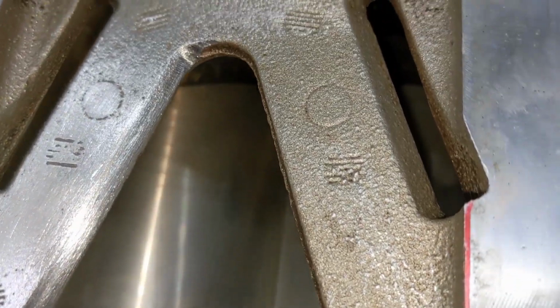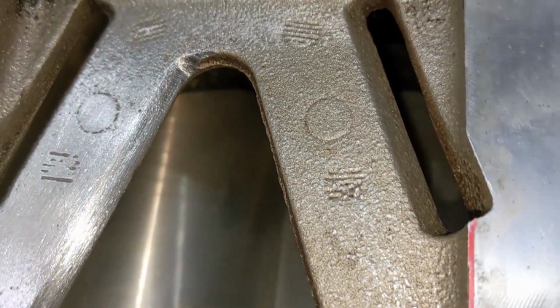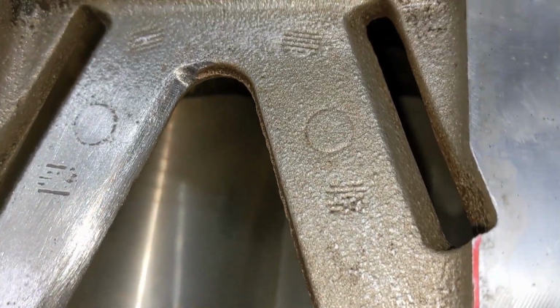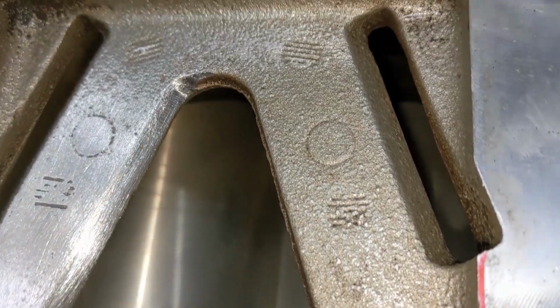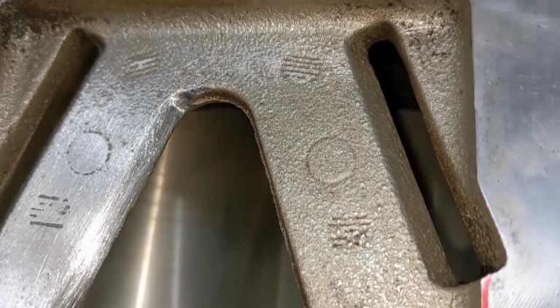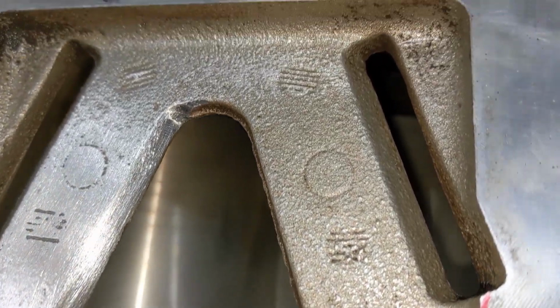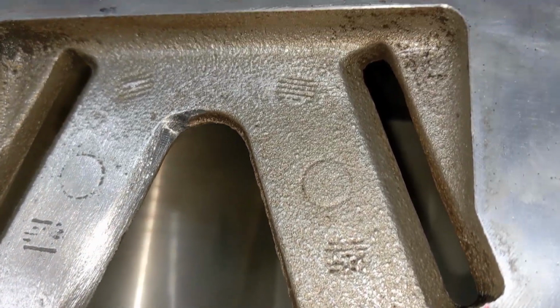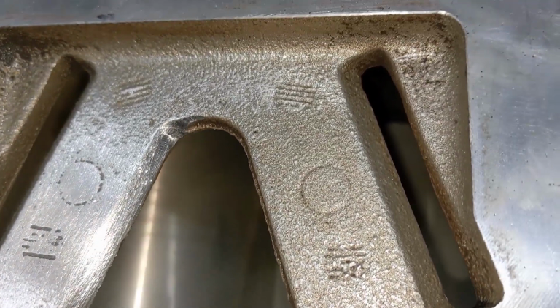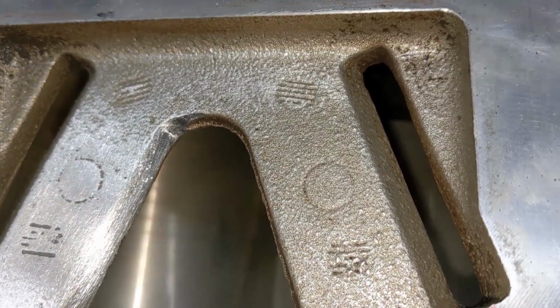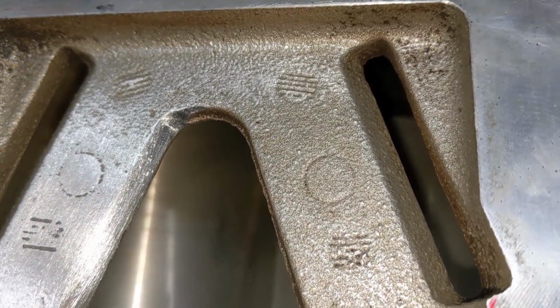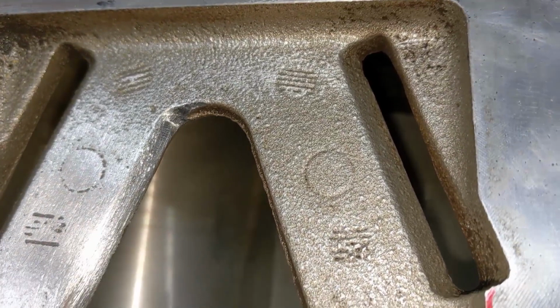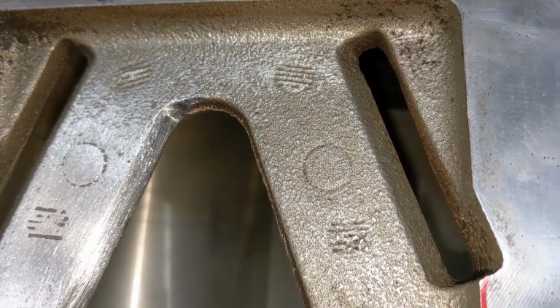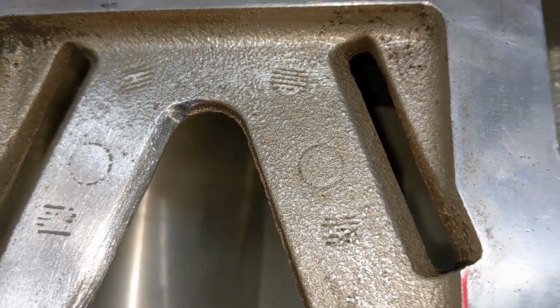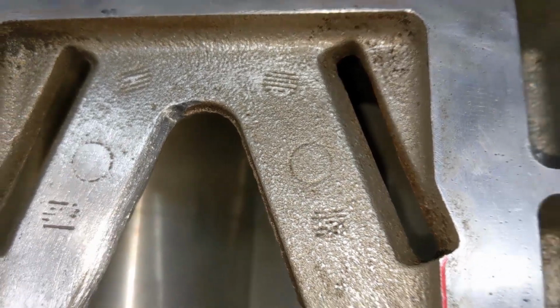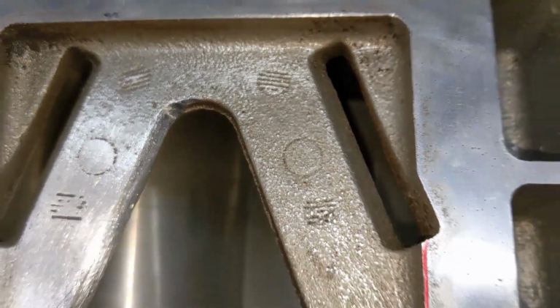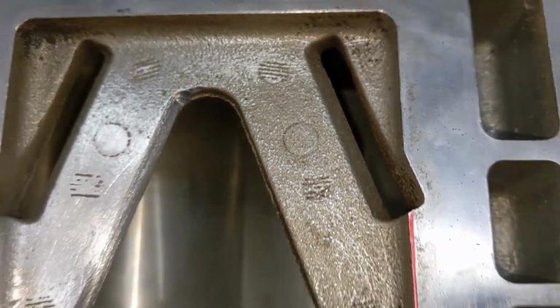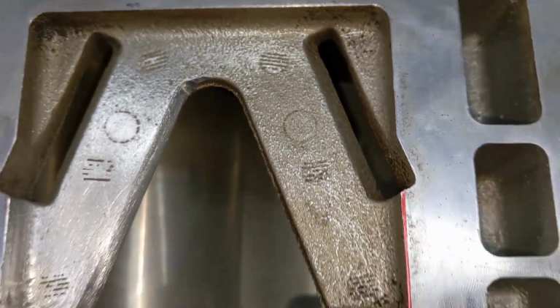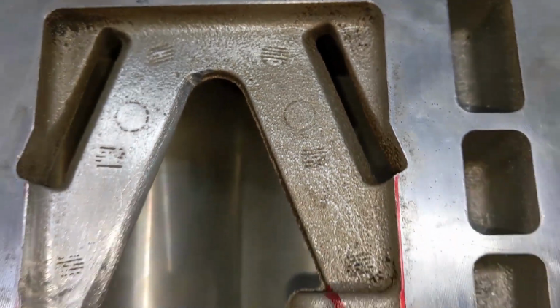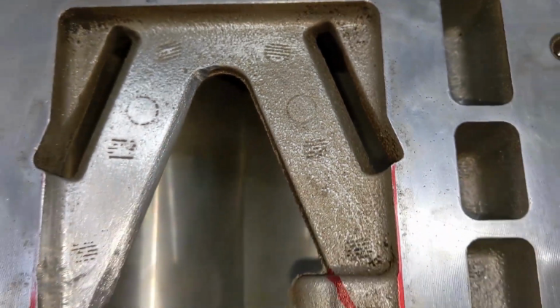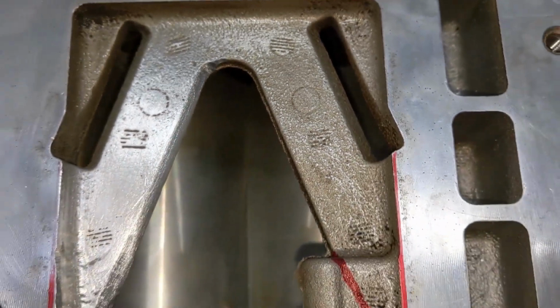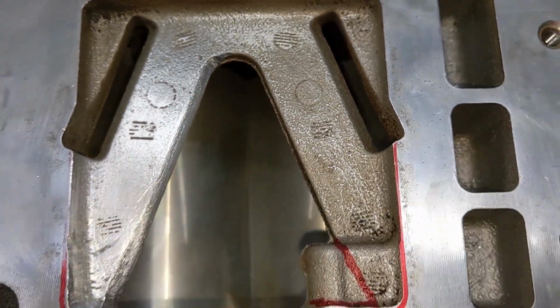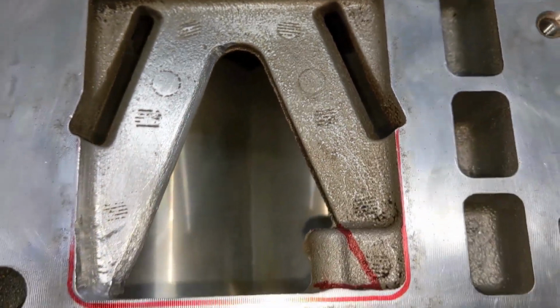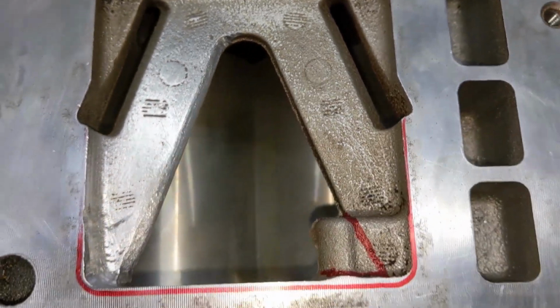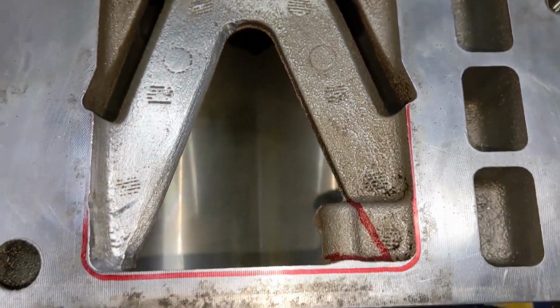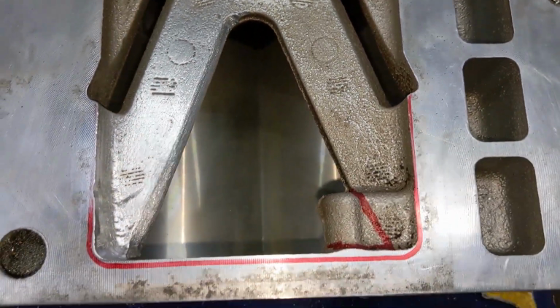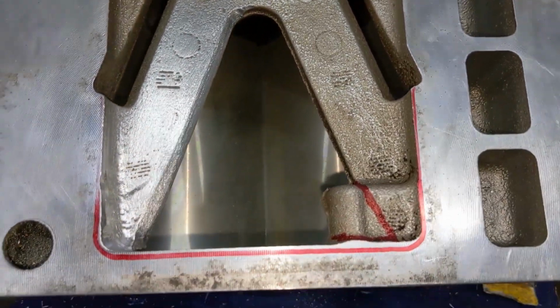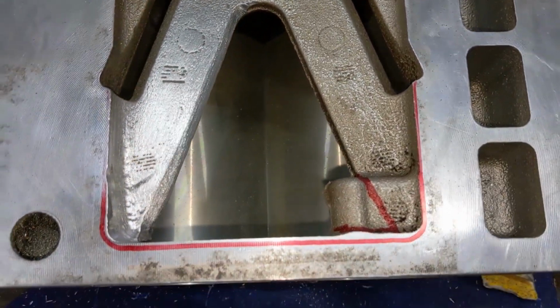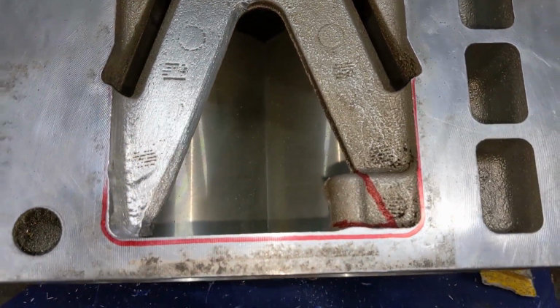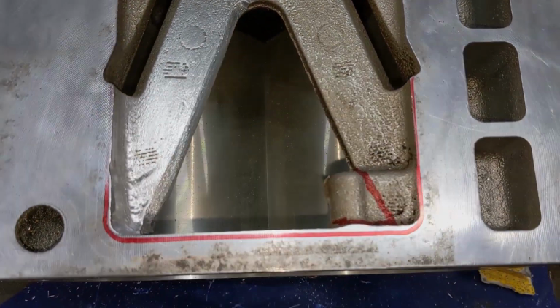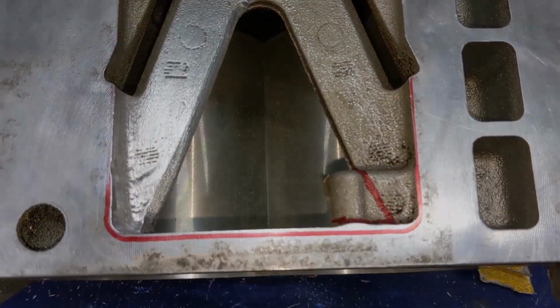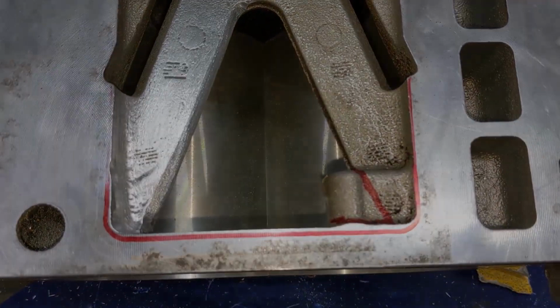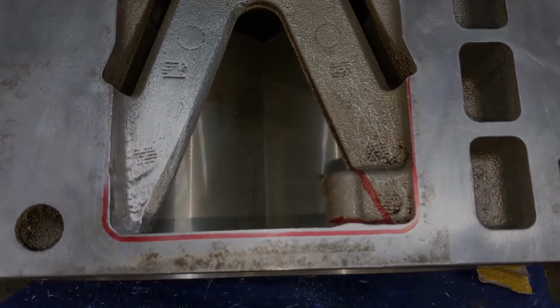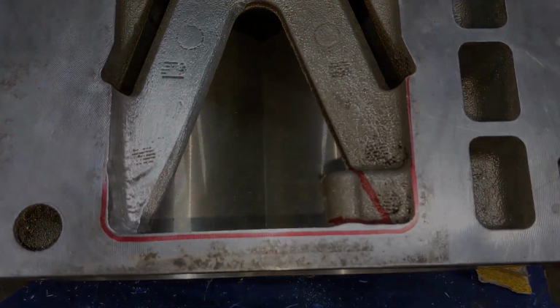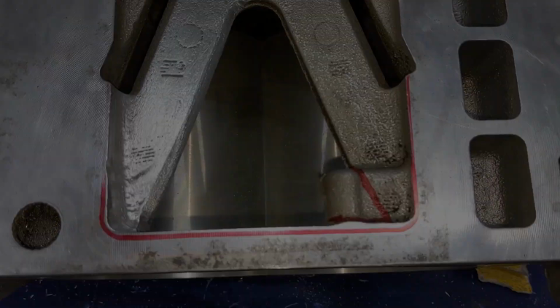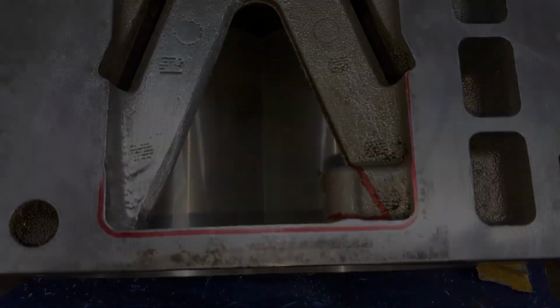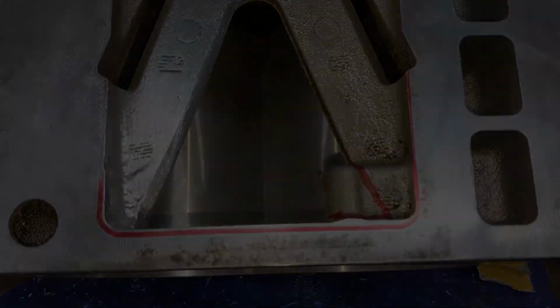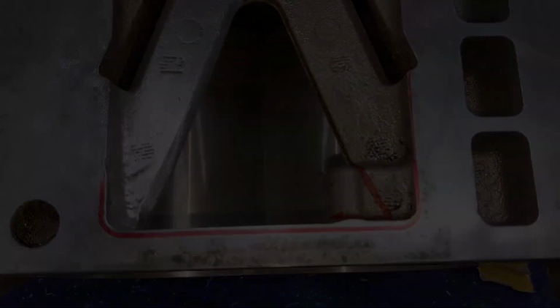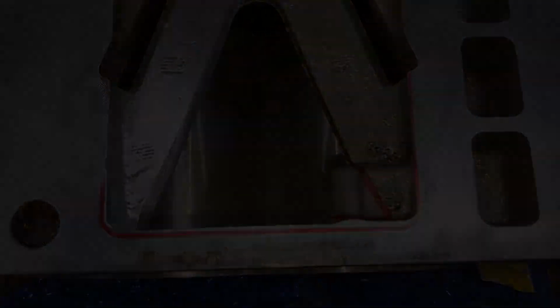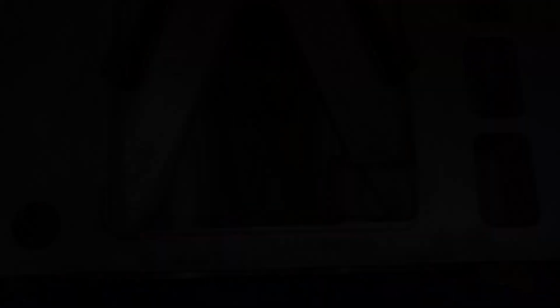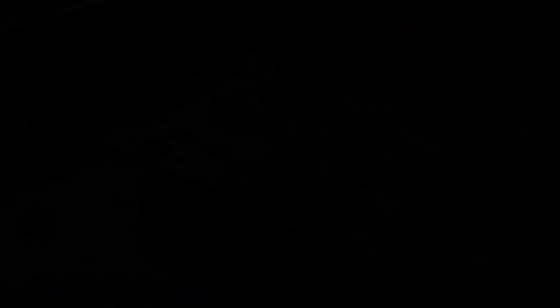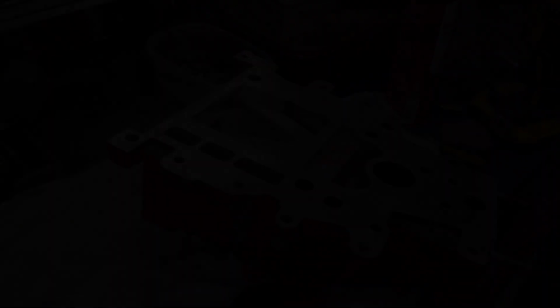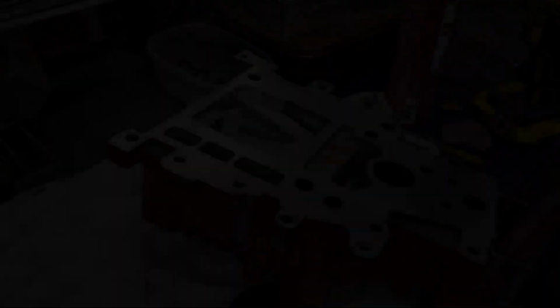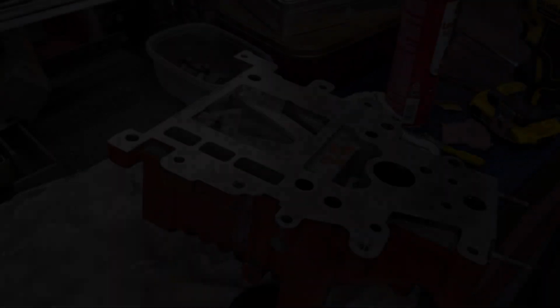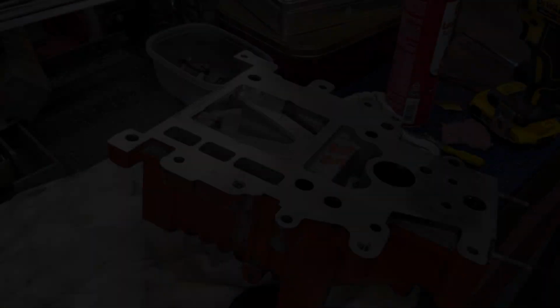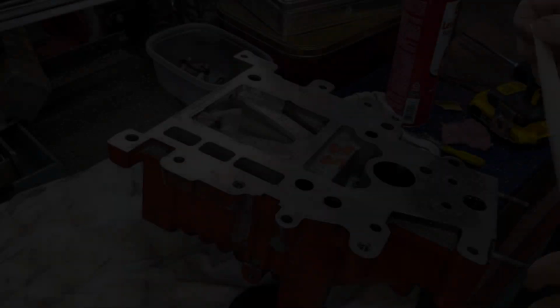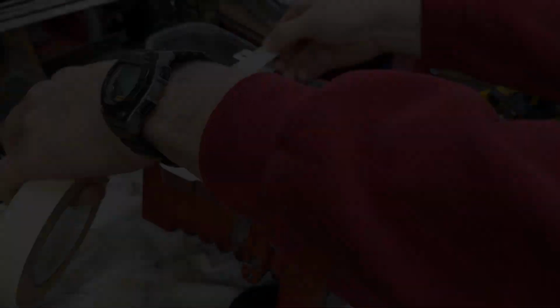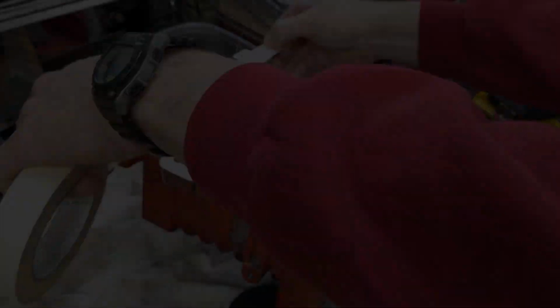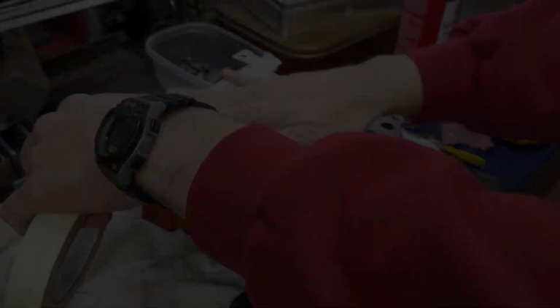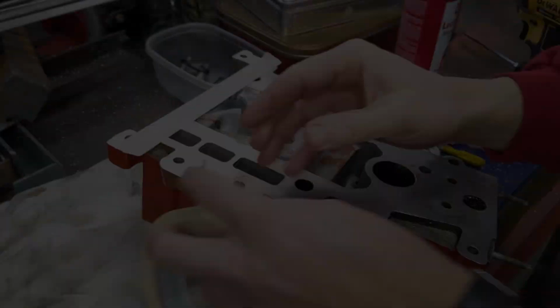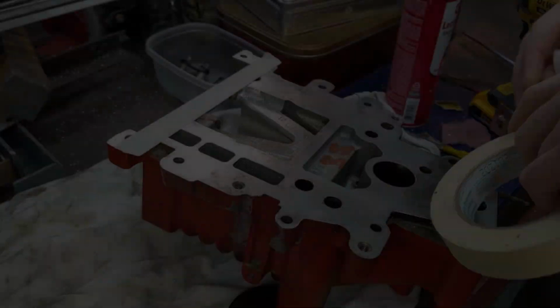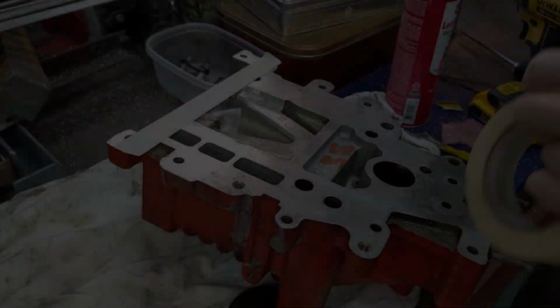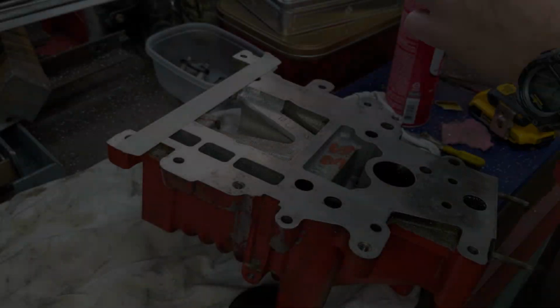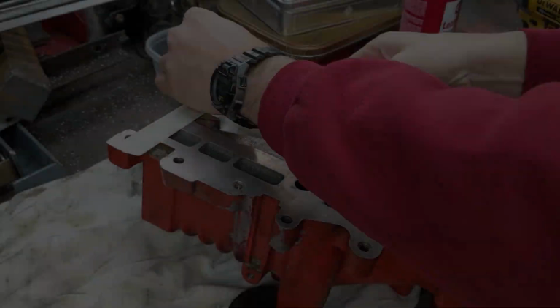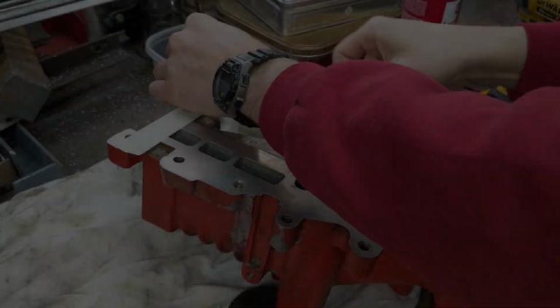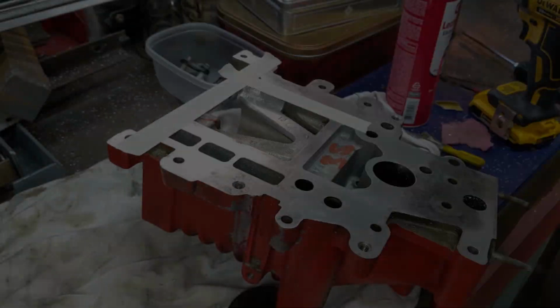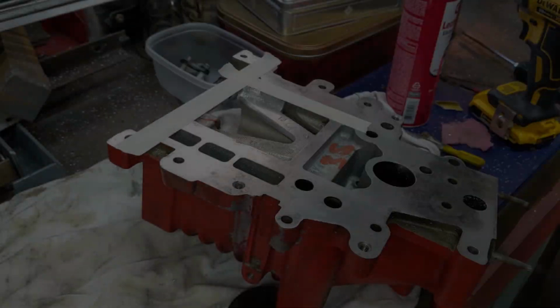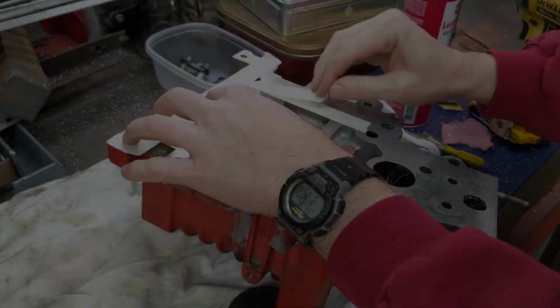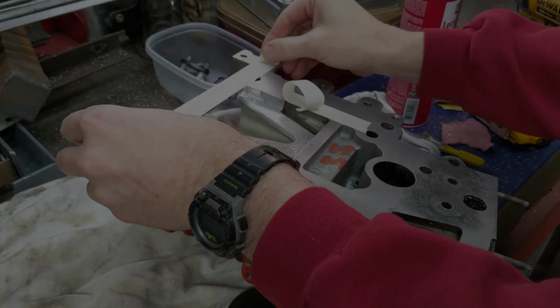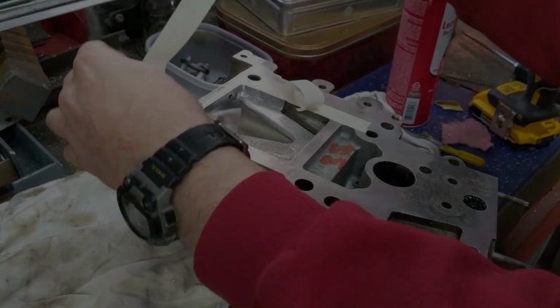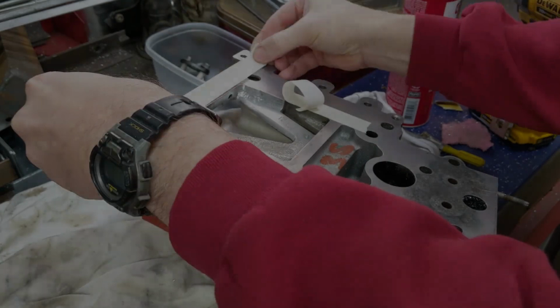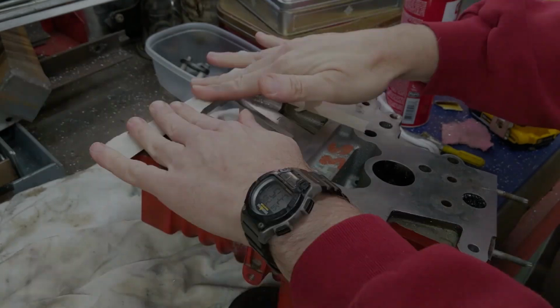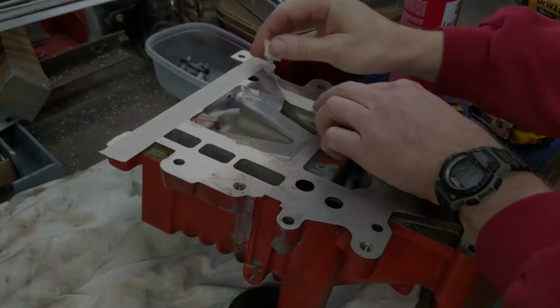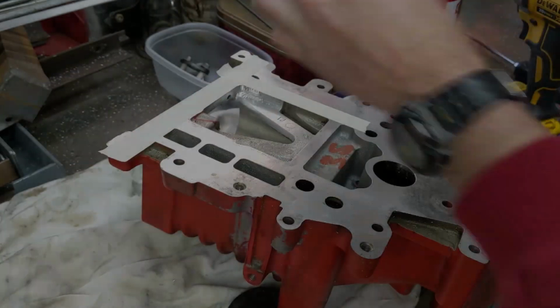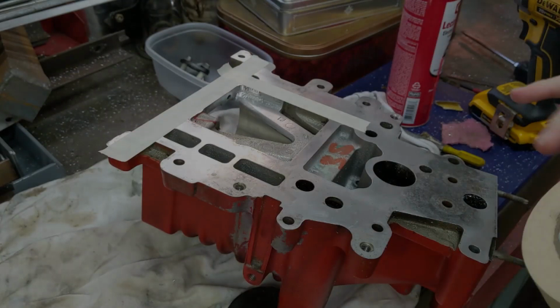Smoothed everything down a little bit, cleaned it up. I'm going to go ahead and do a time-lapse as I do the other side so you can get an idea of what's involved.